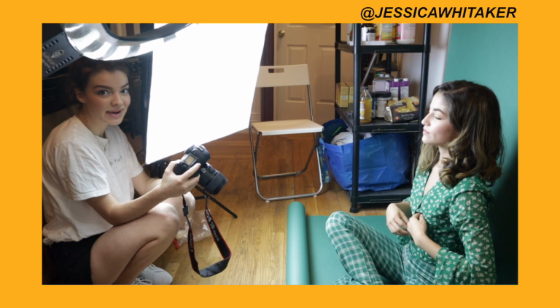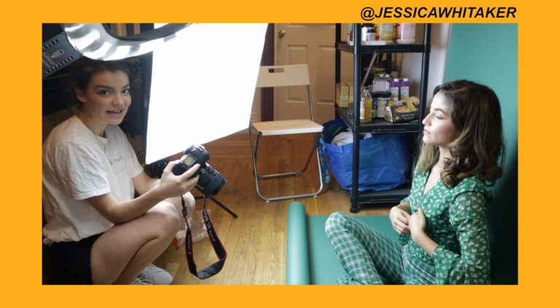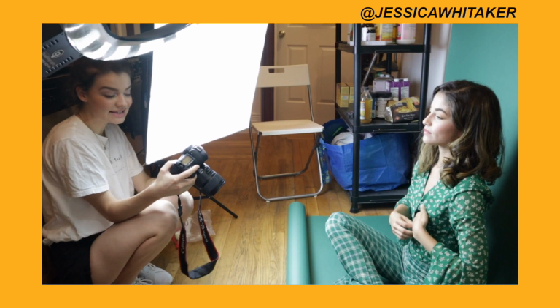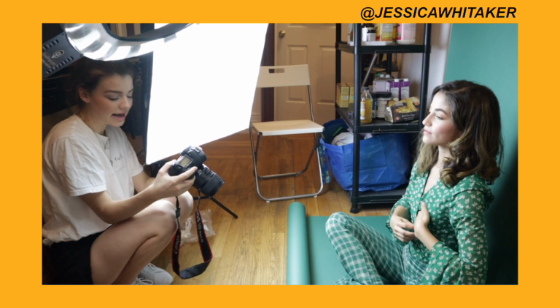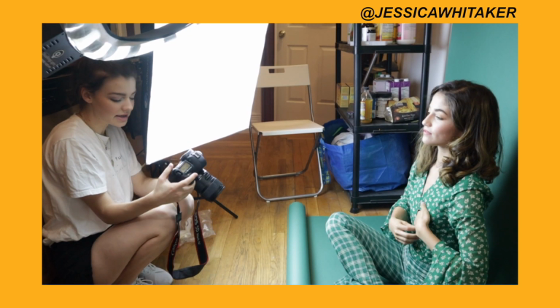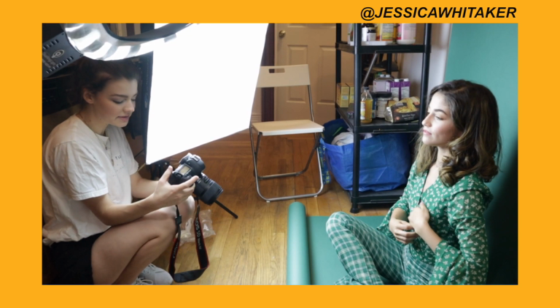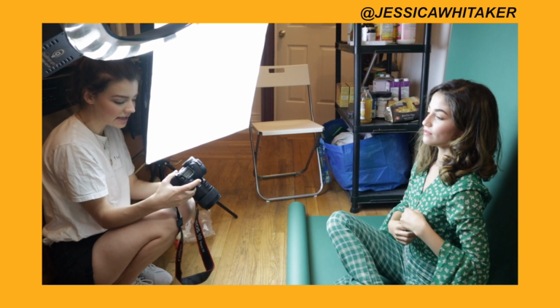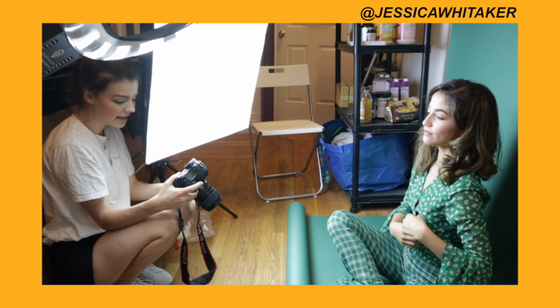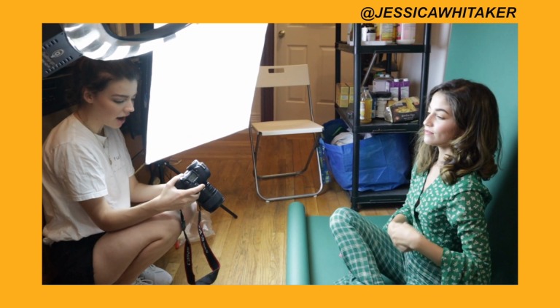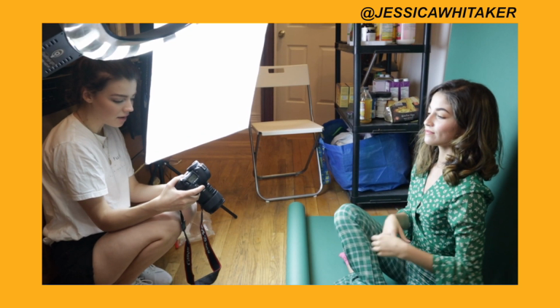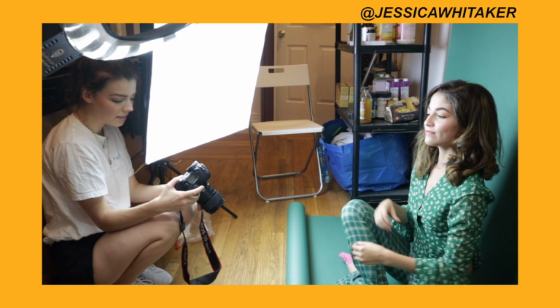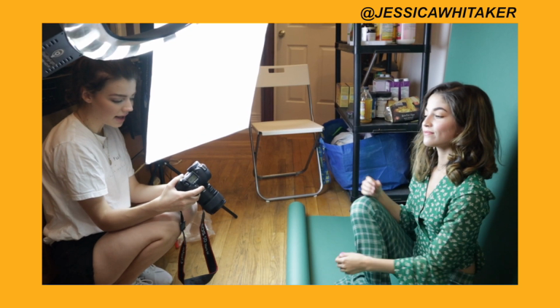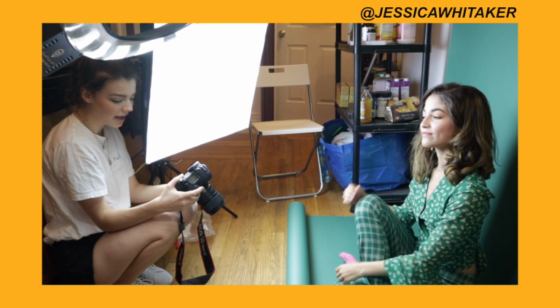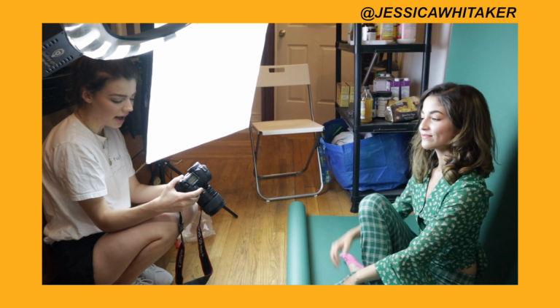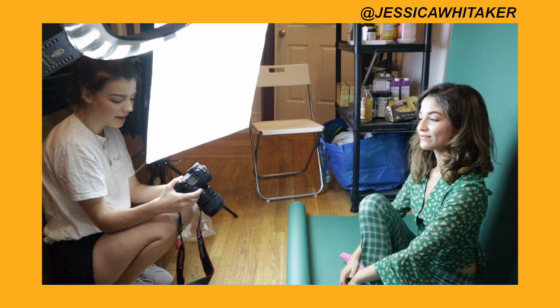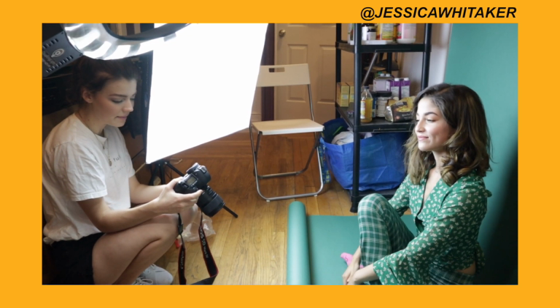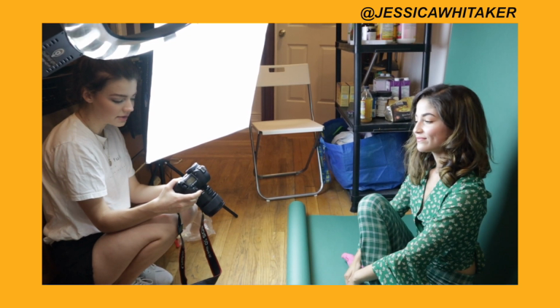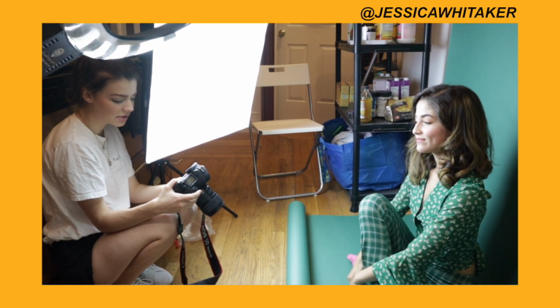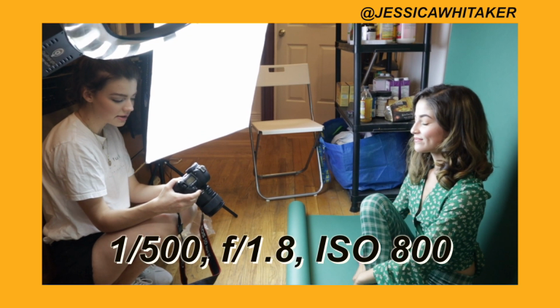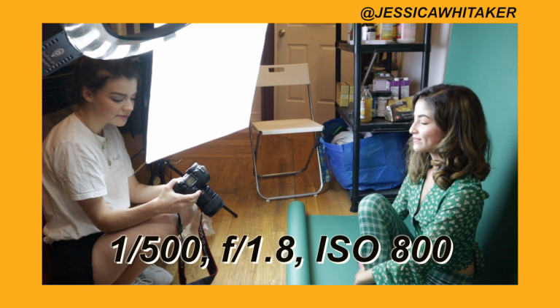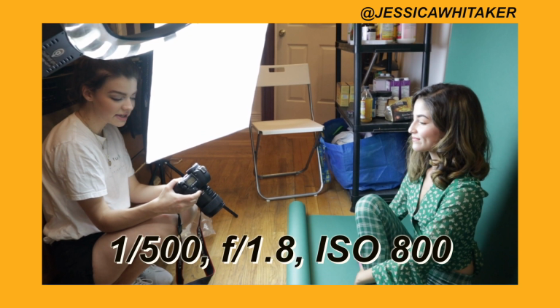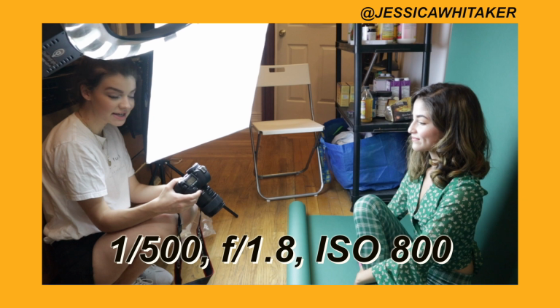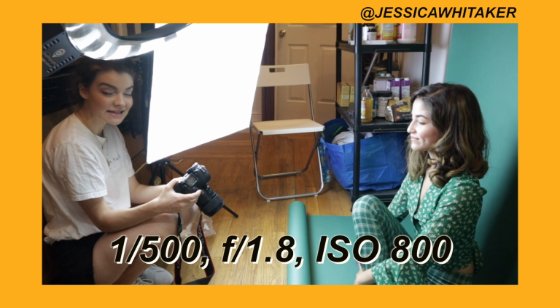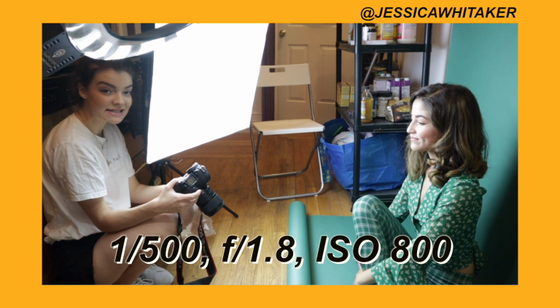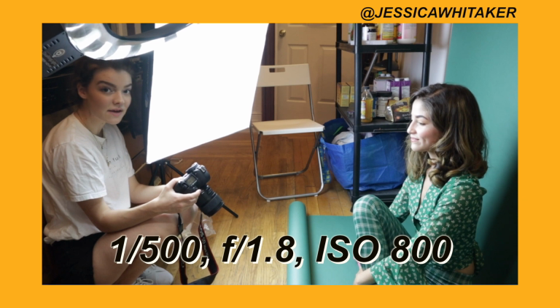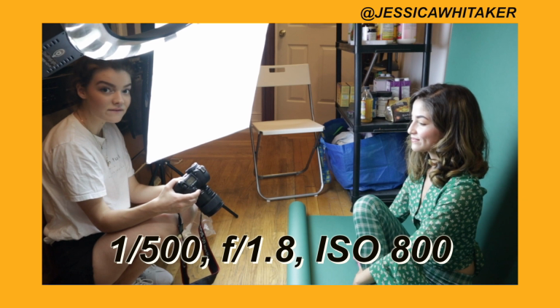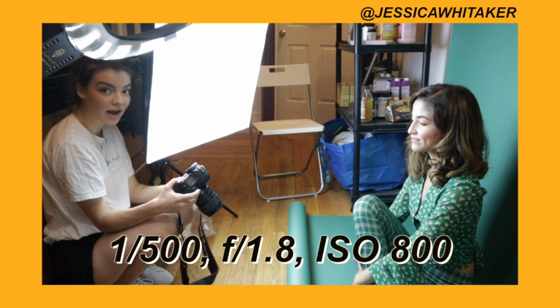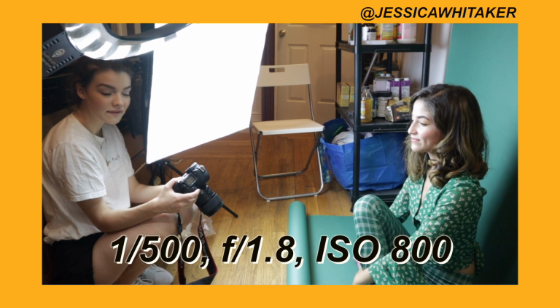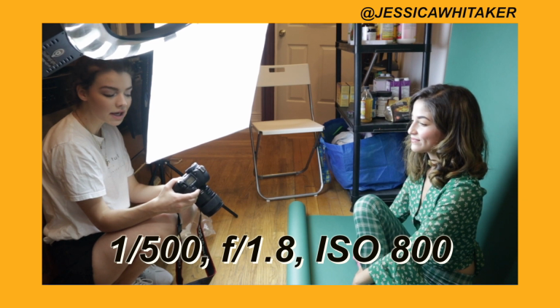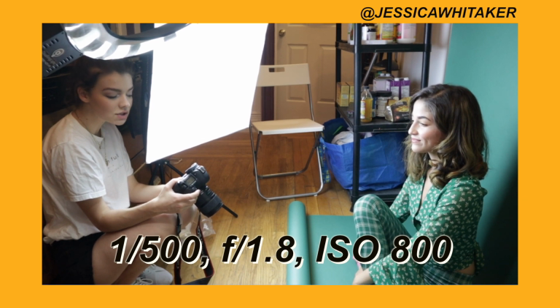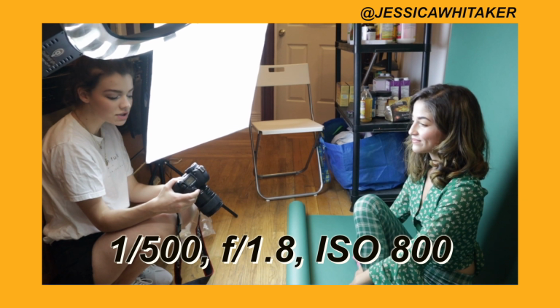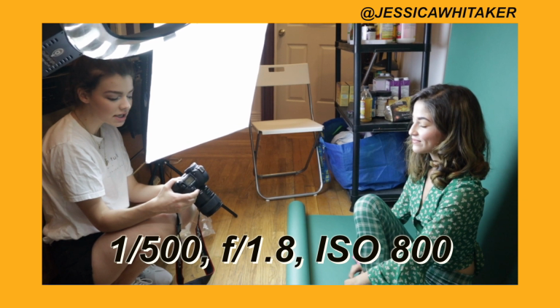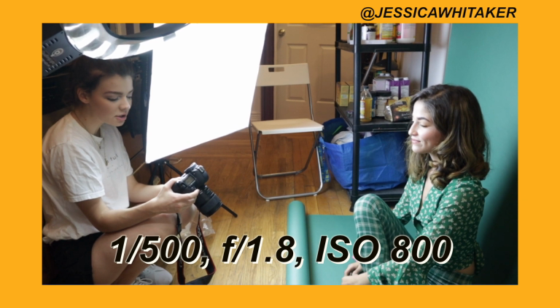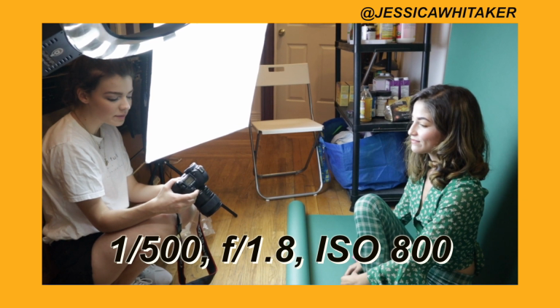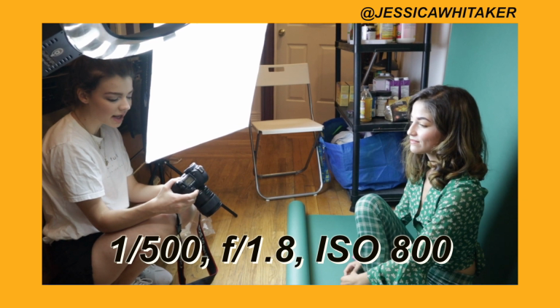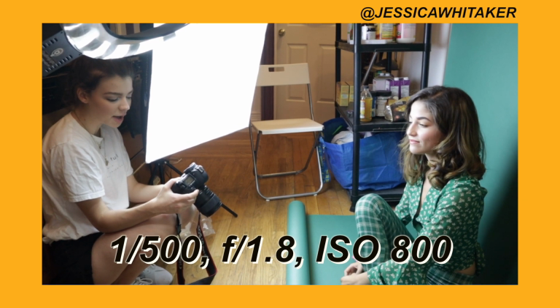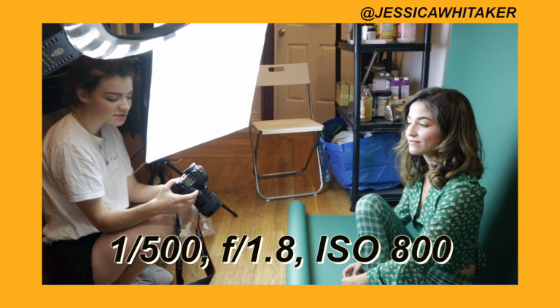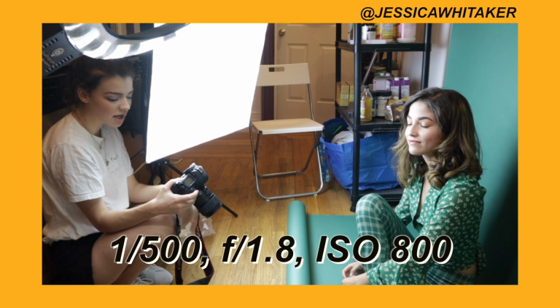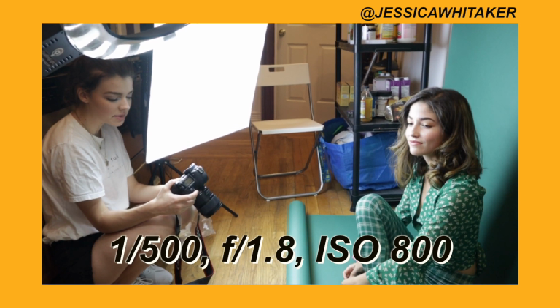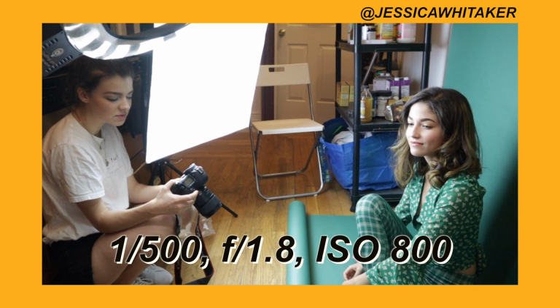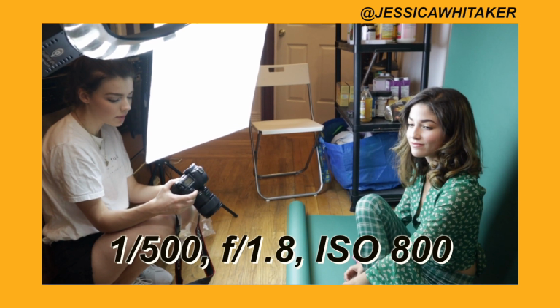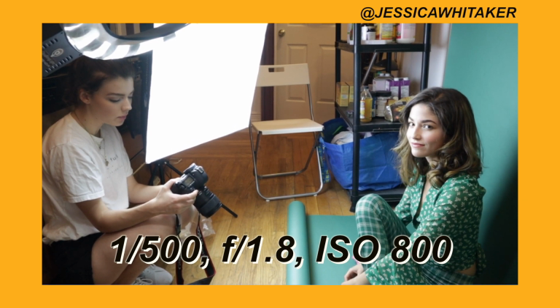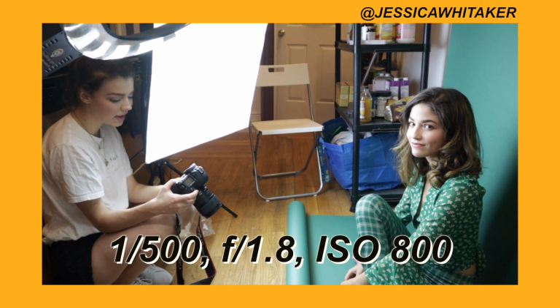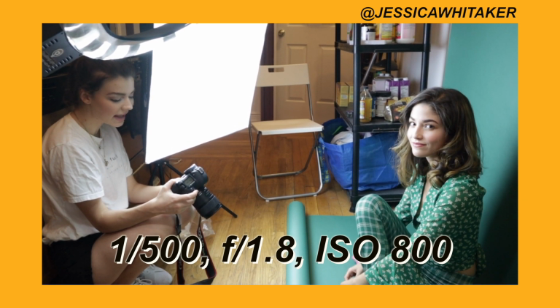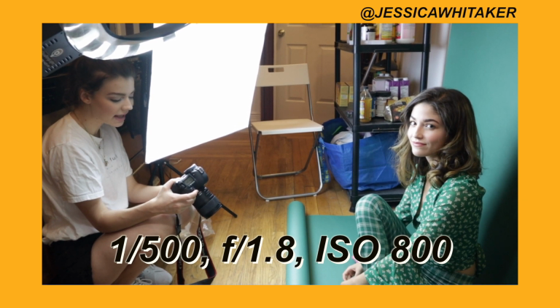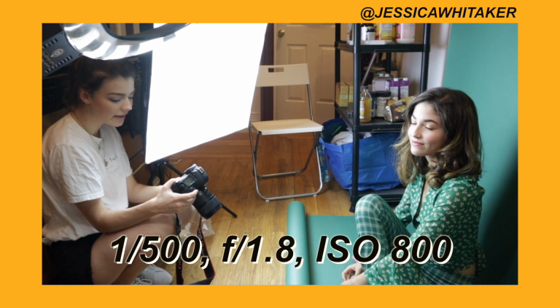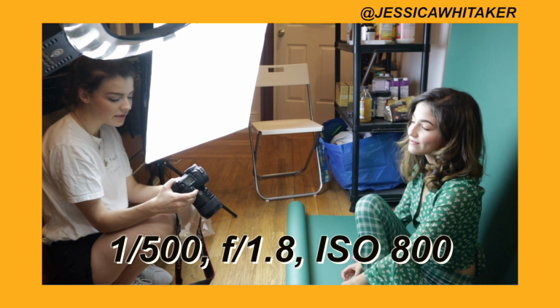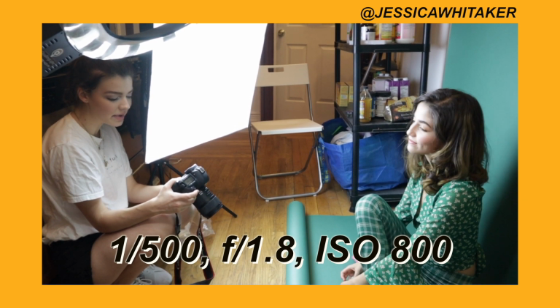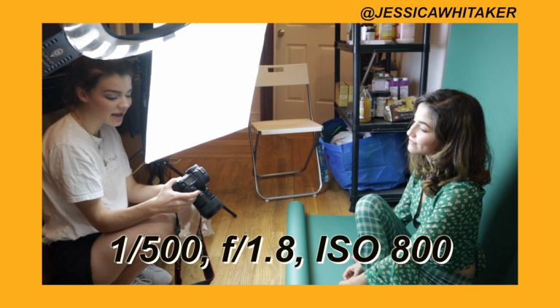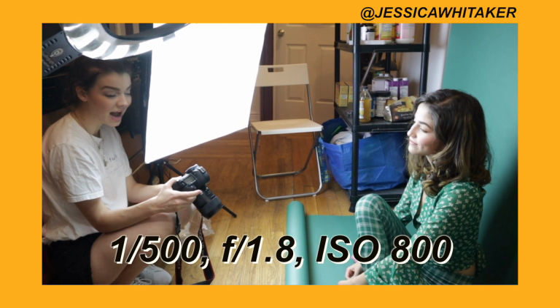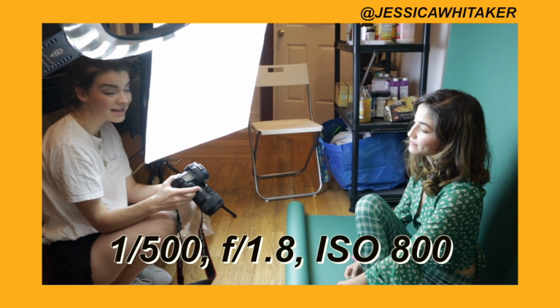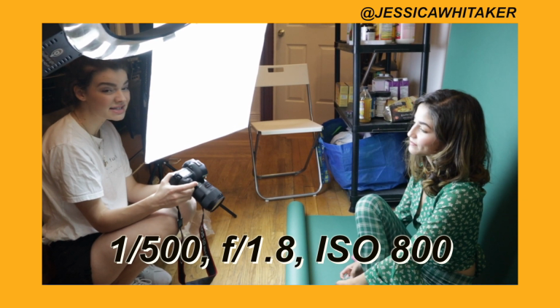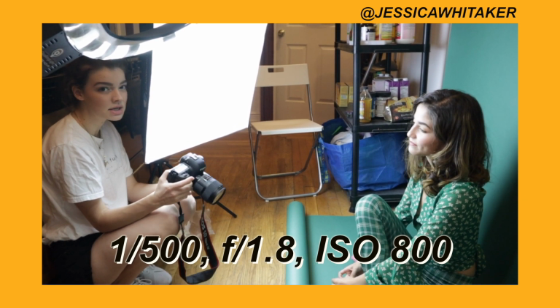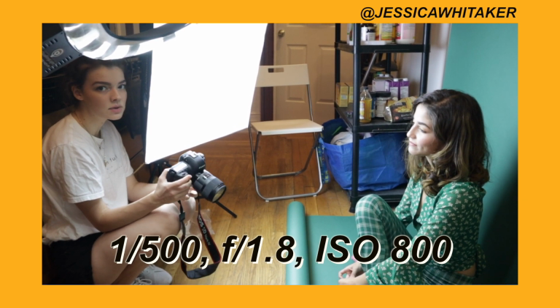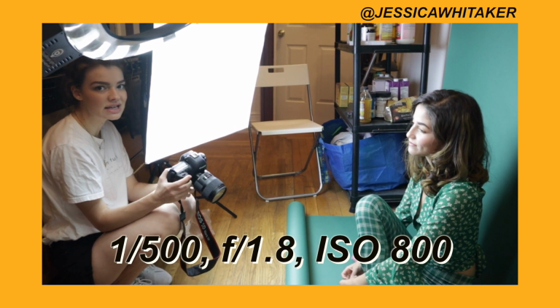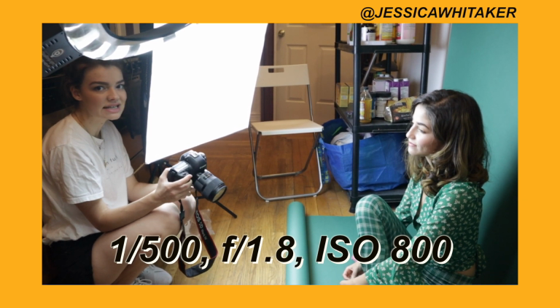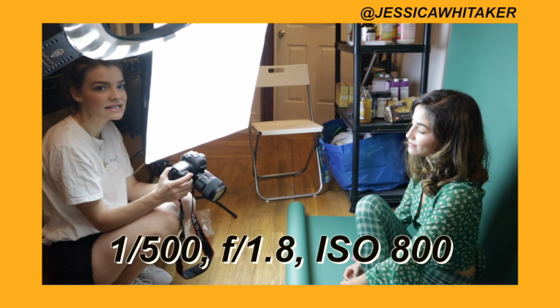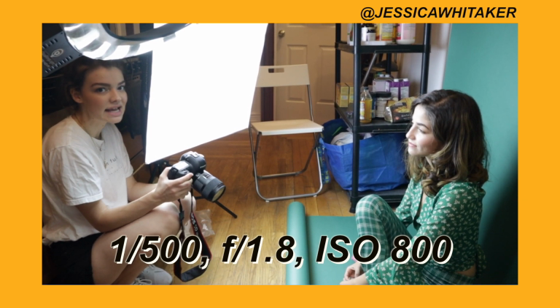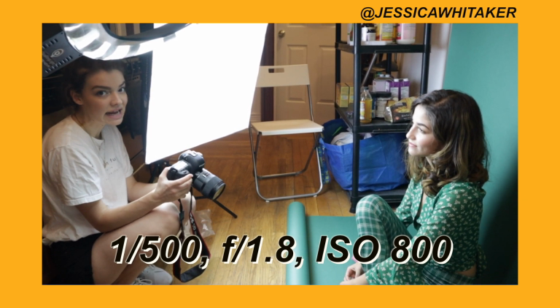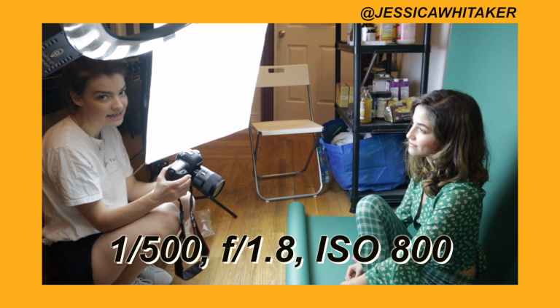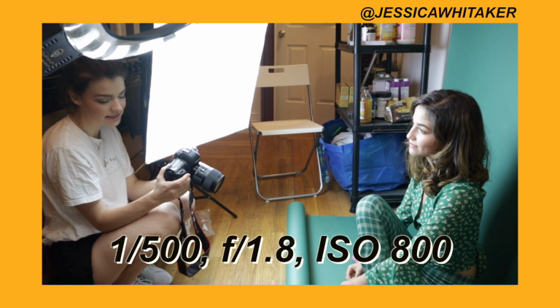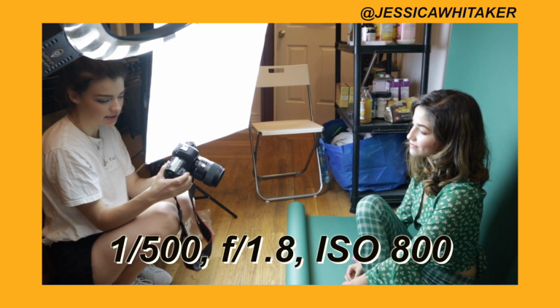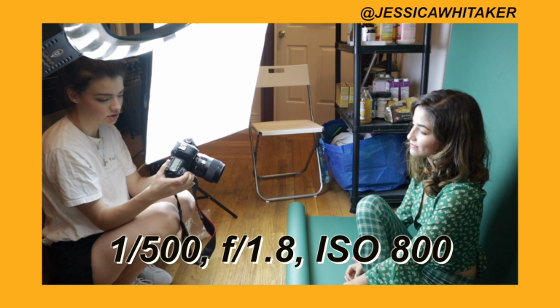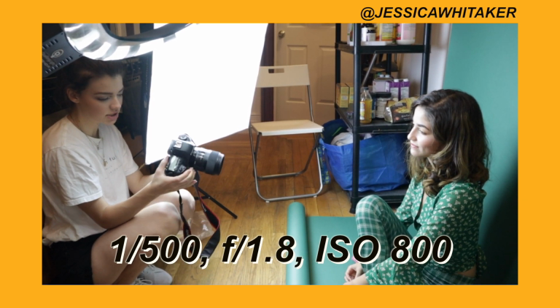My settings right now: my shutter speed is 500, my f-stop is 1.8, and my ISO is 800.